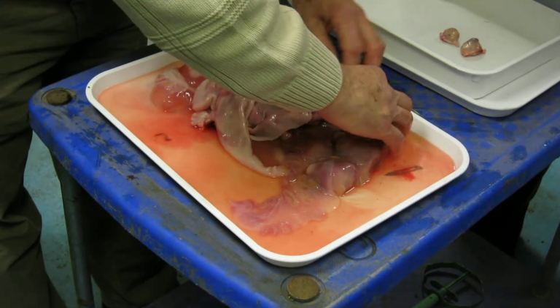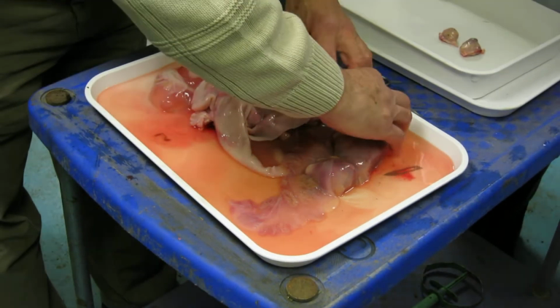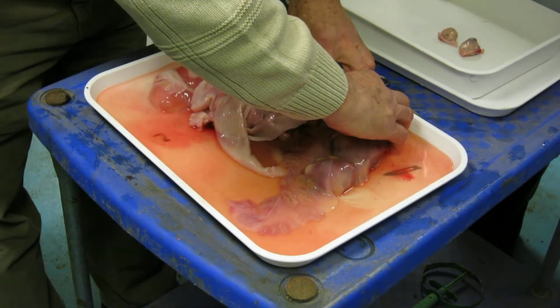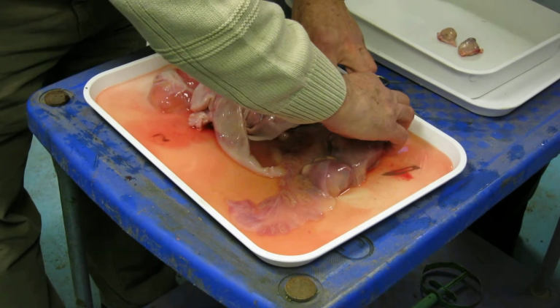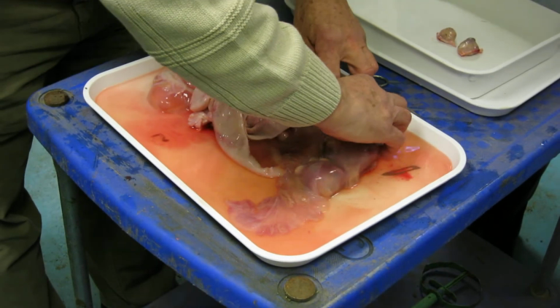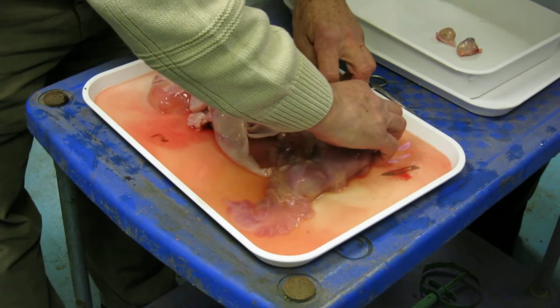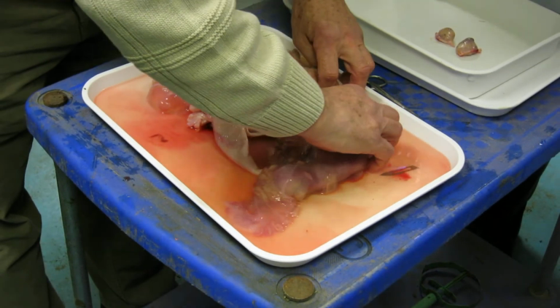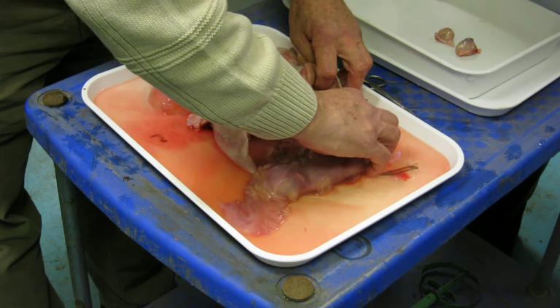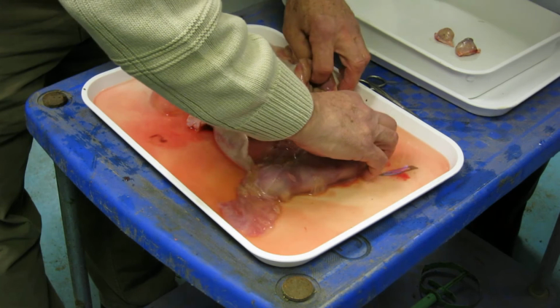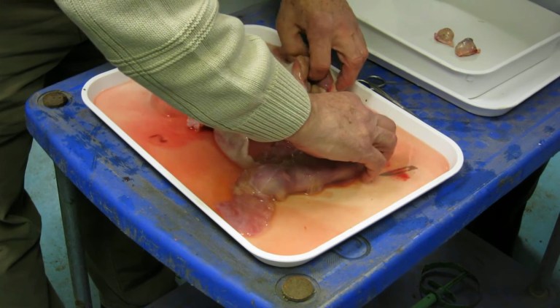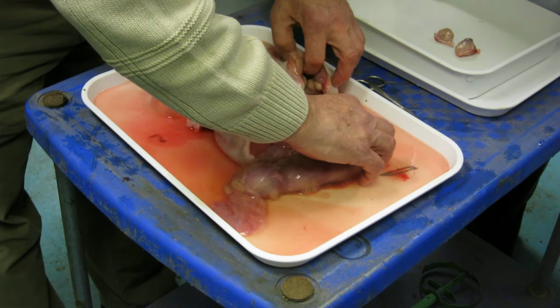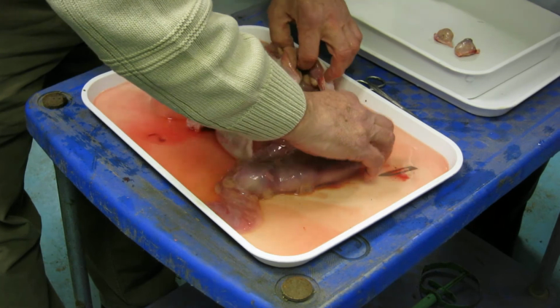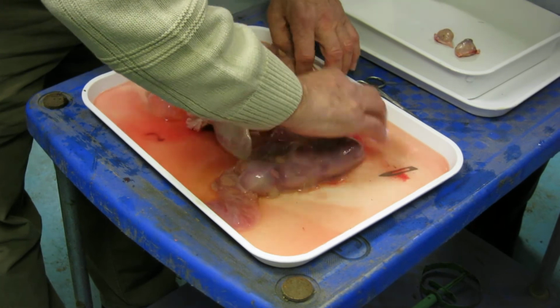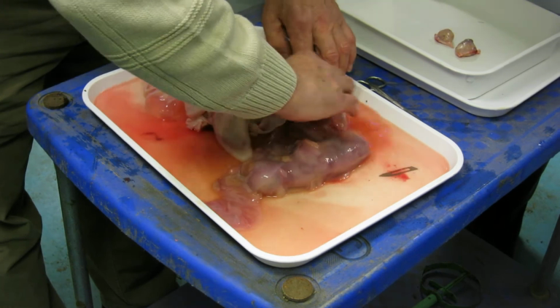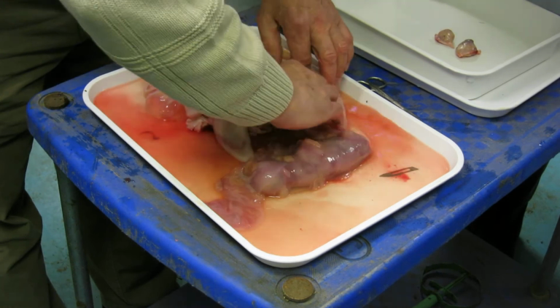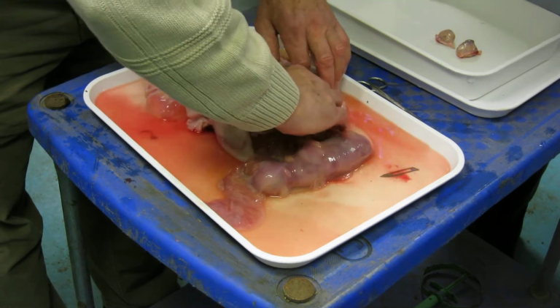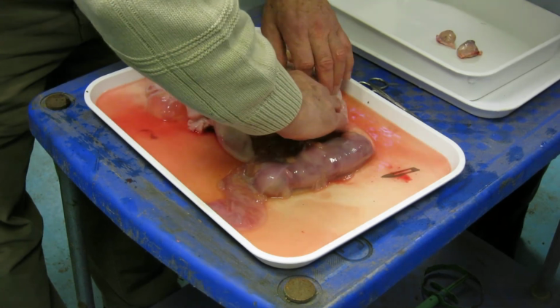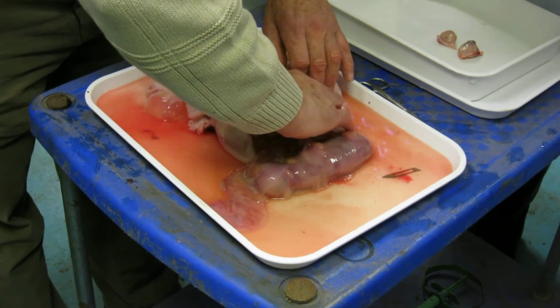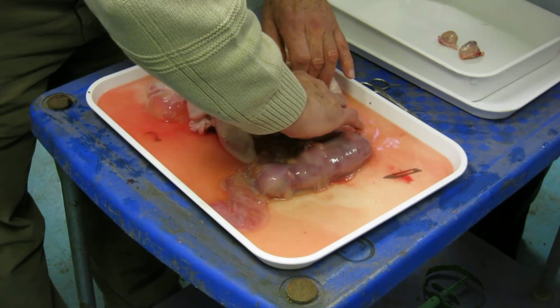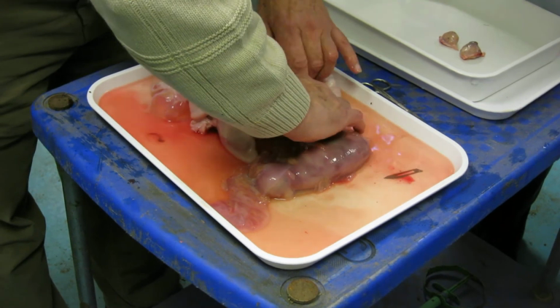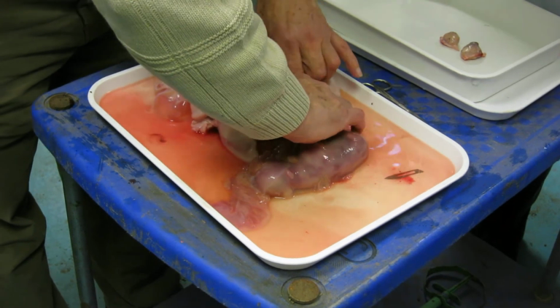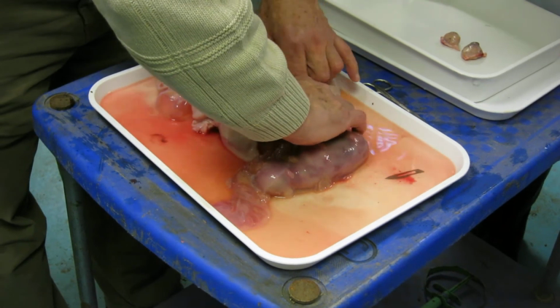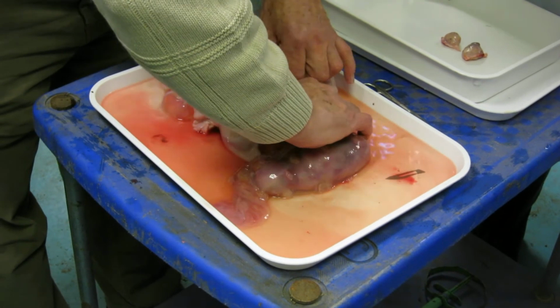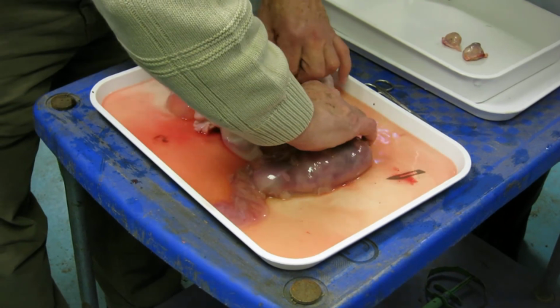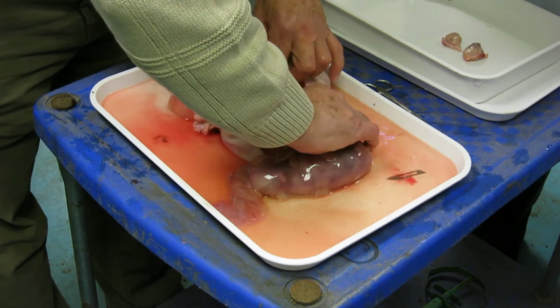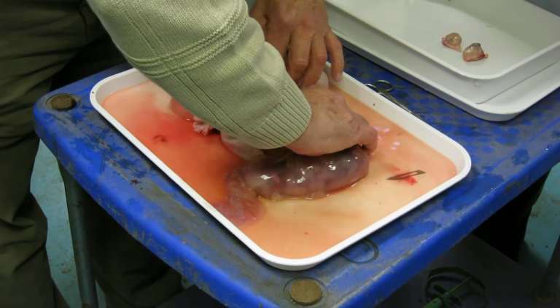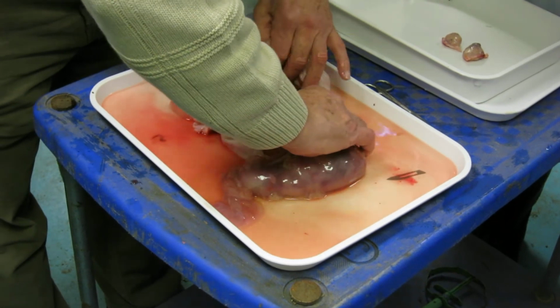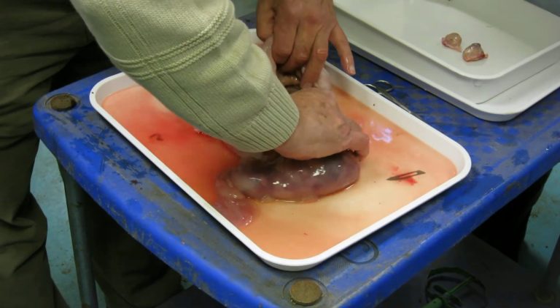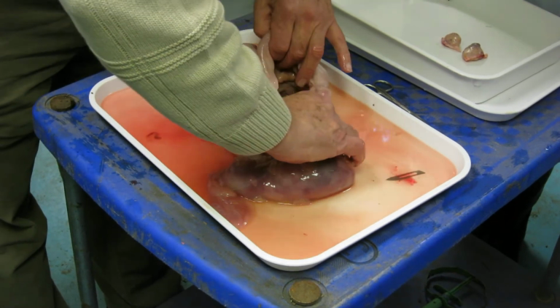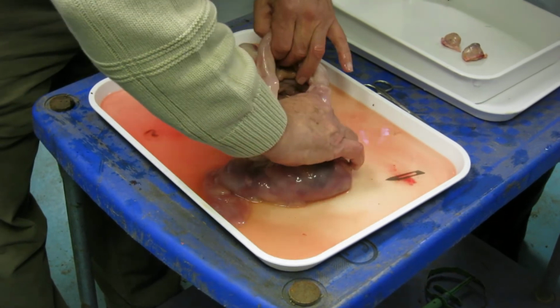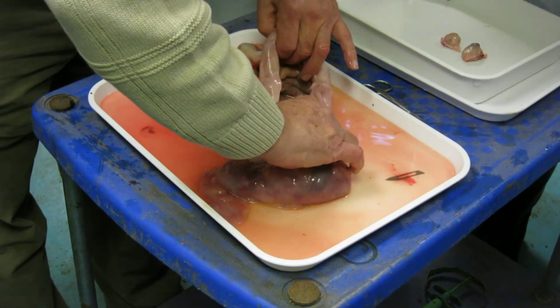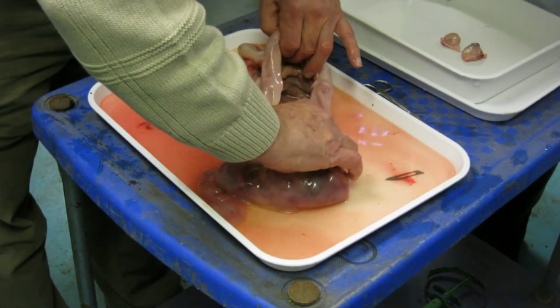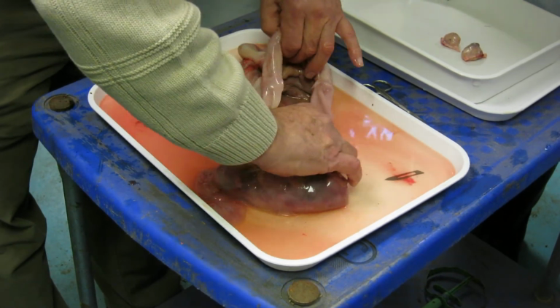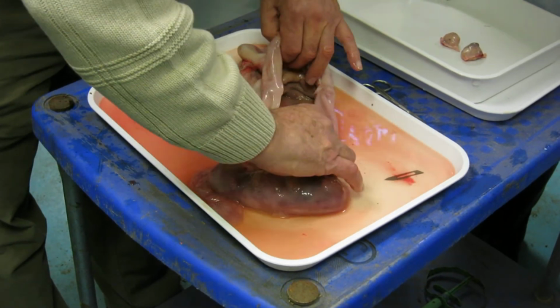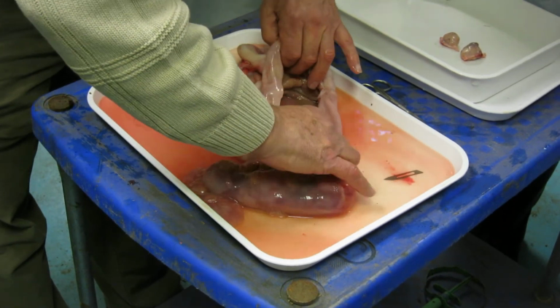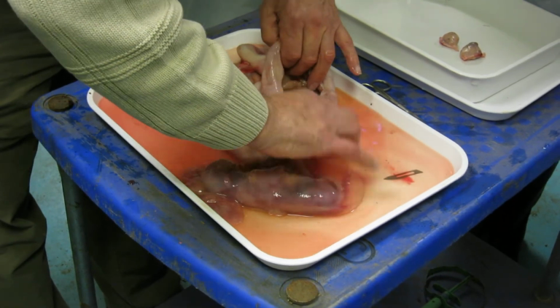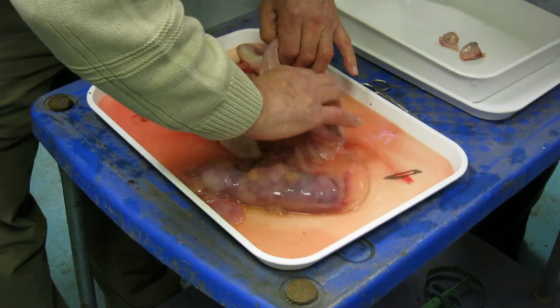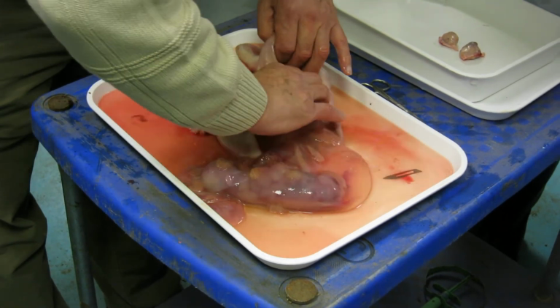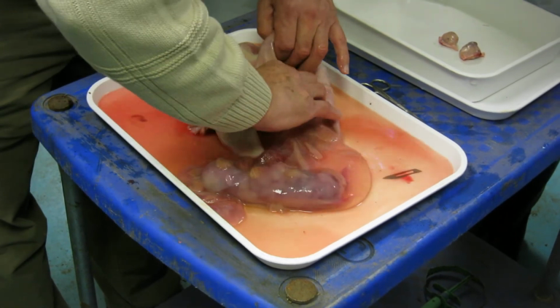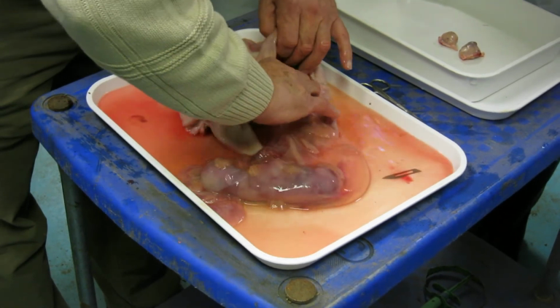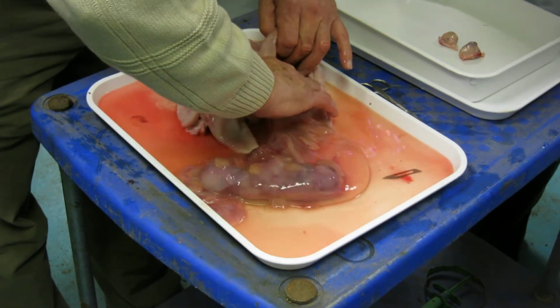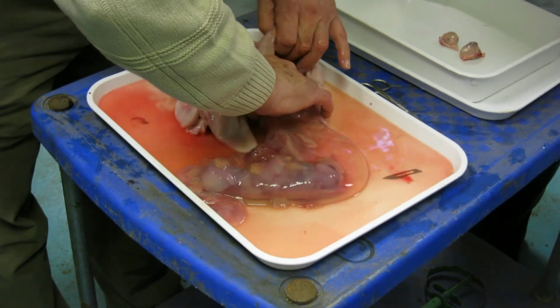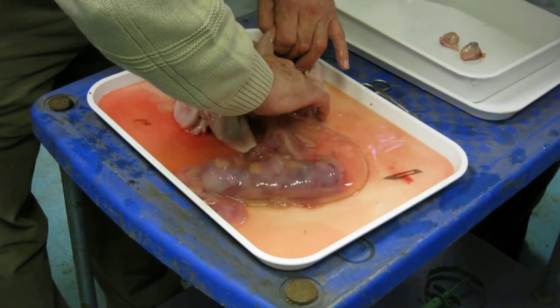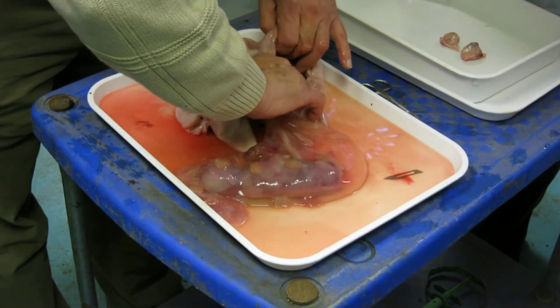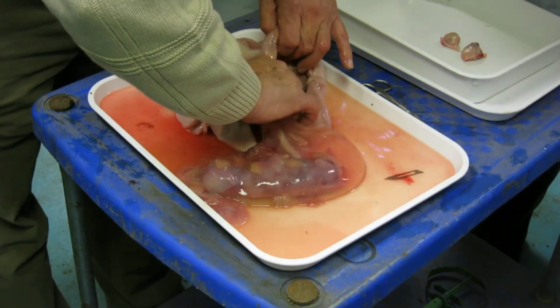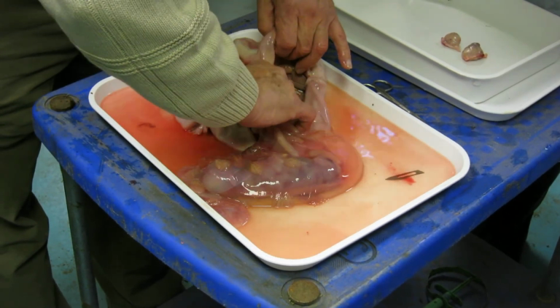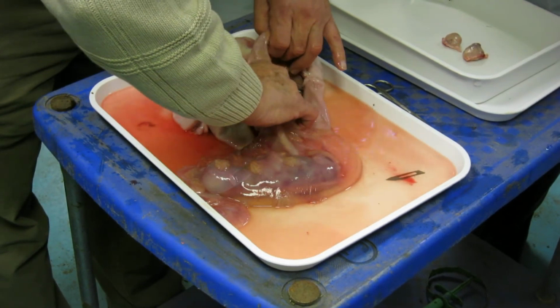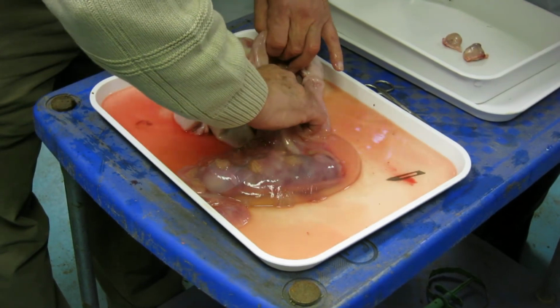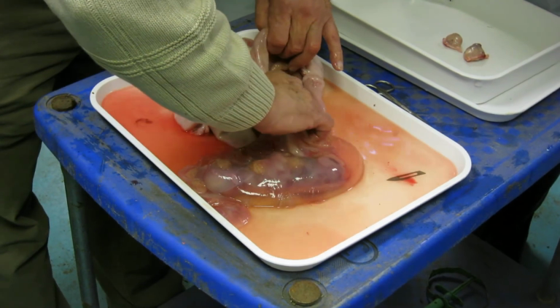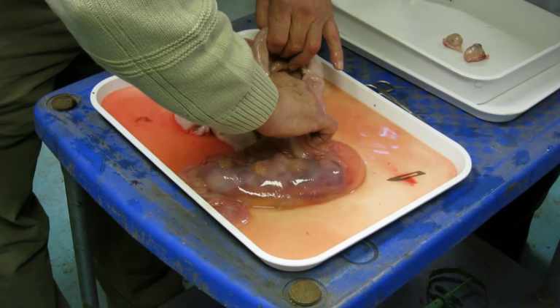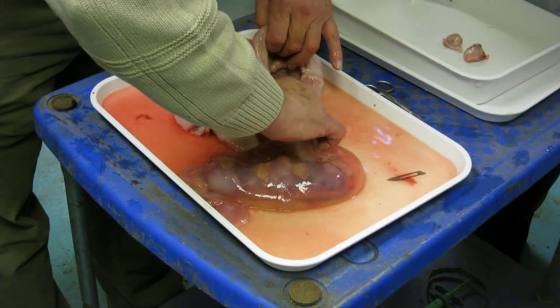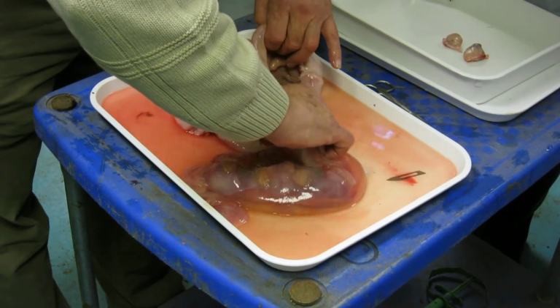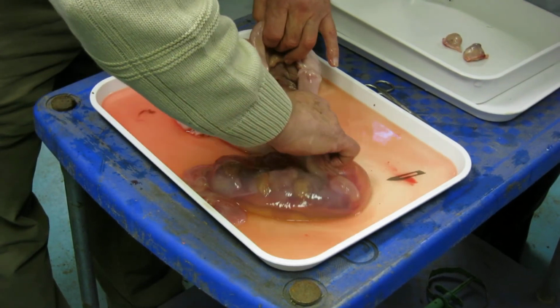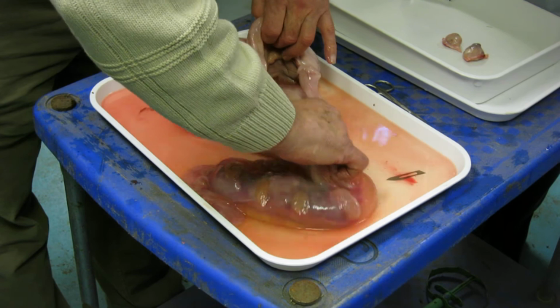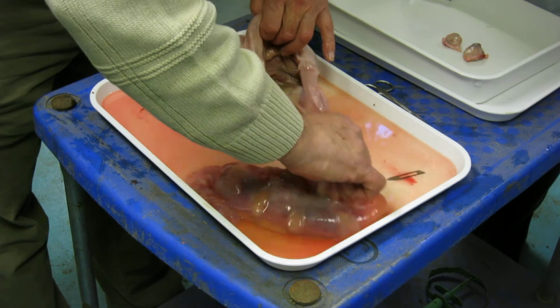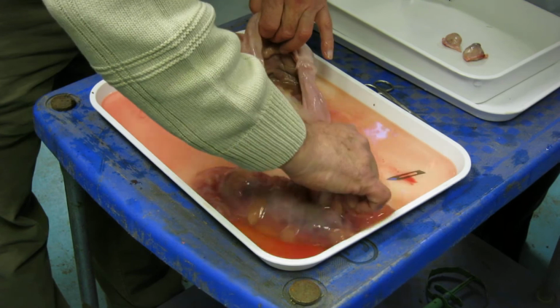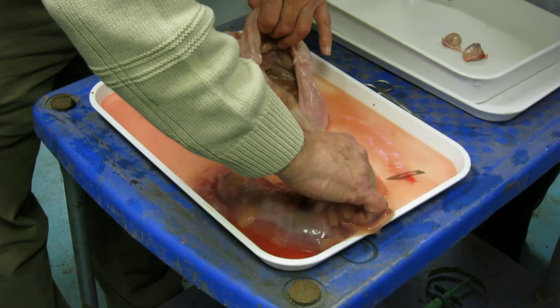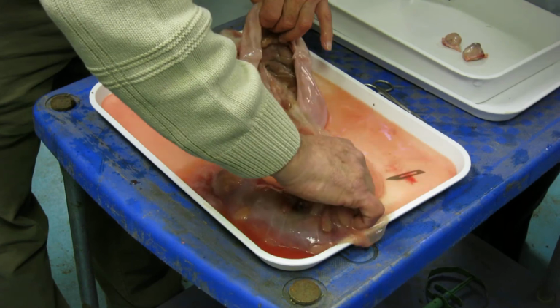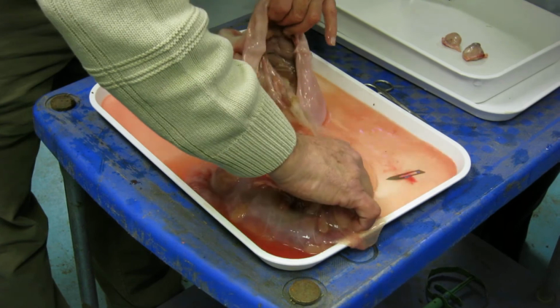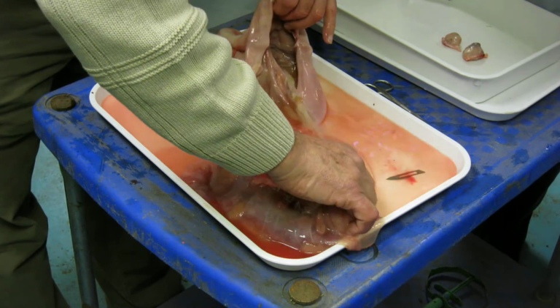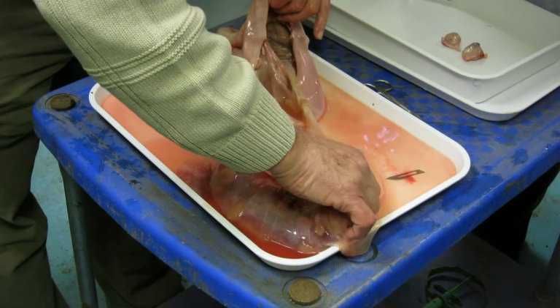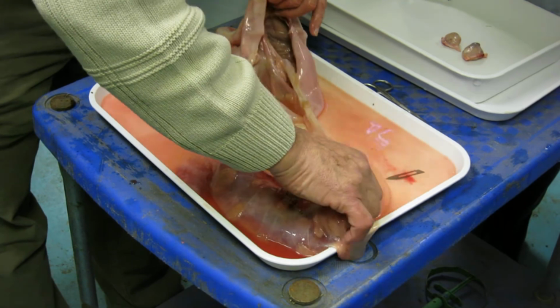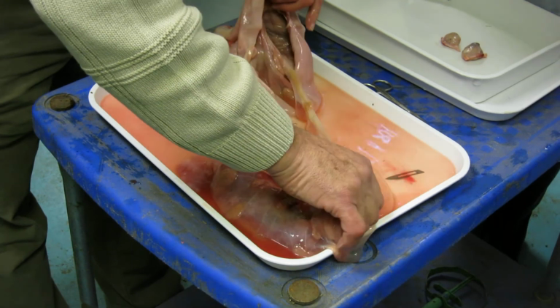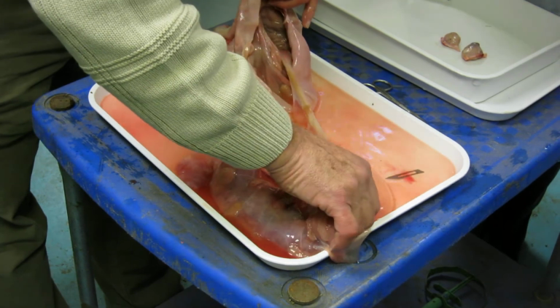Then pull that out, pull it right the way out, right the way — there we go.